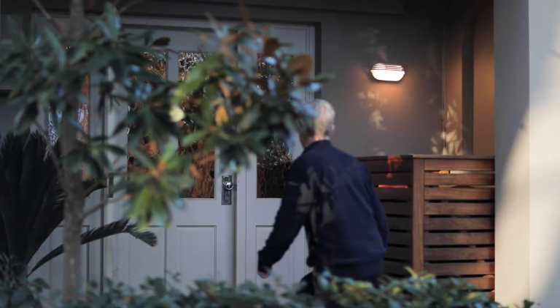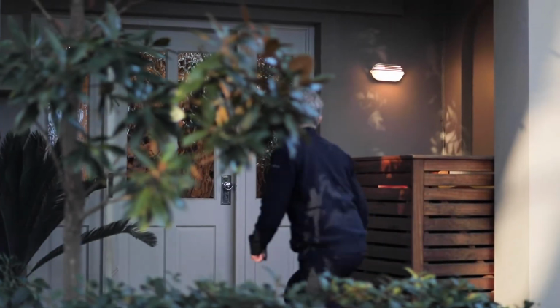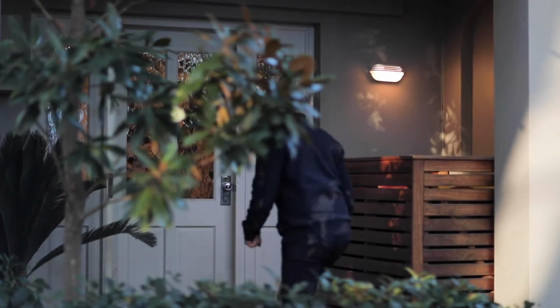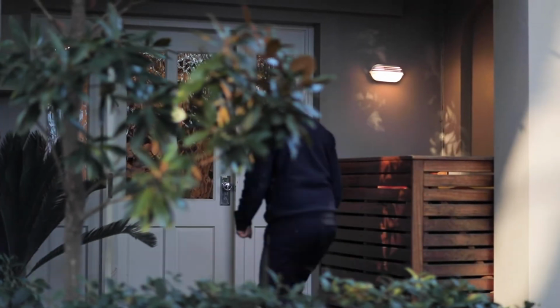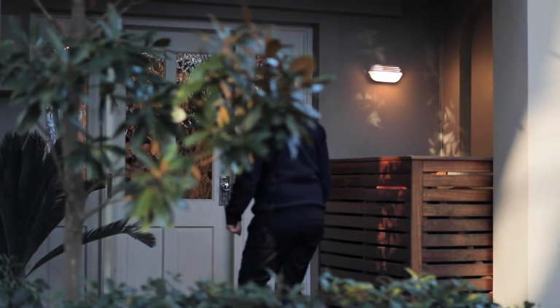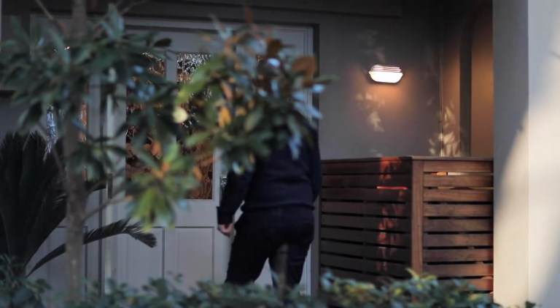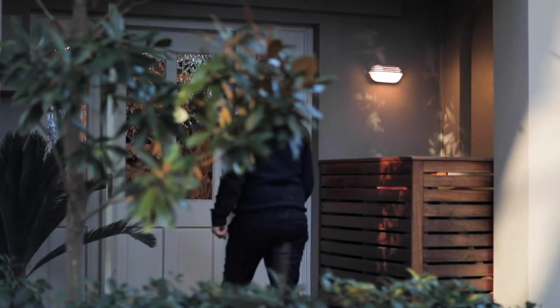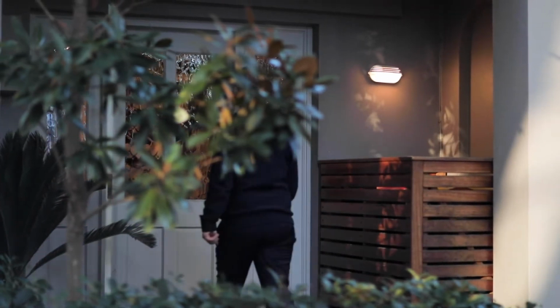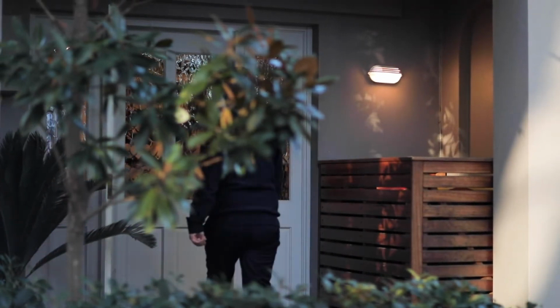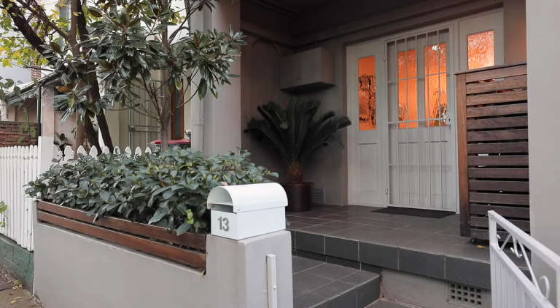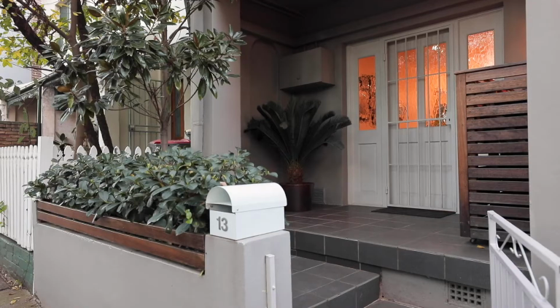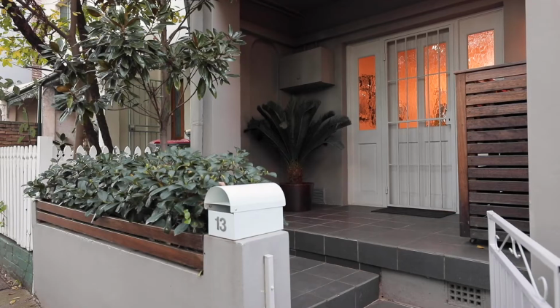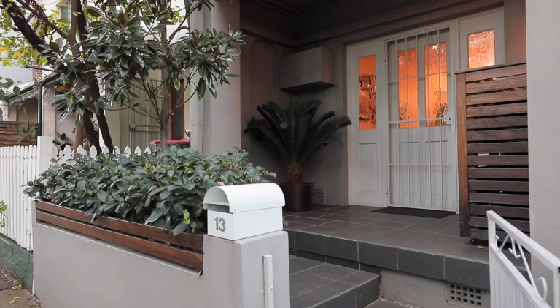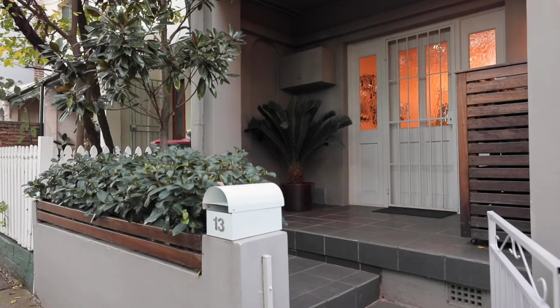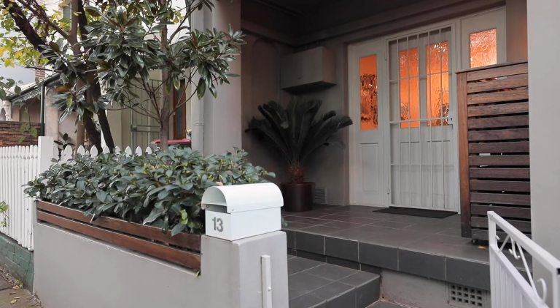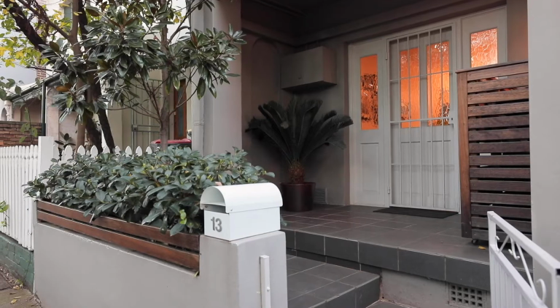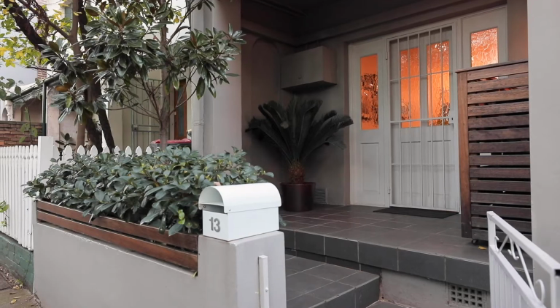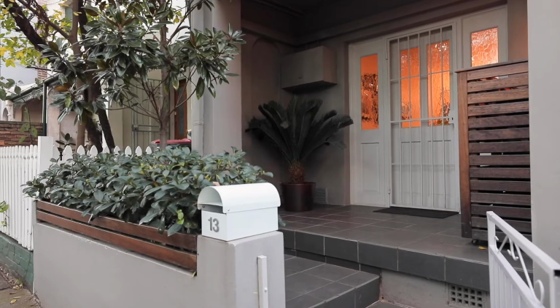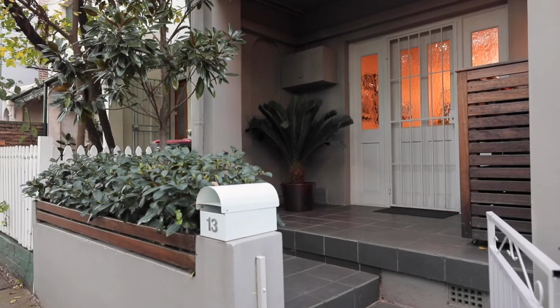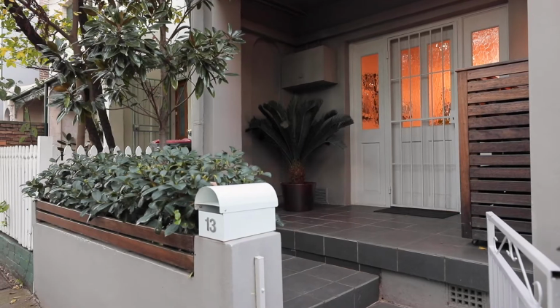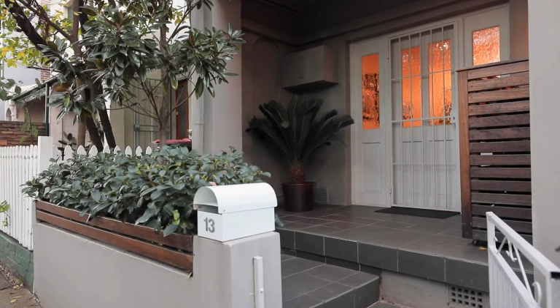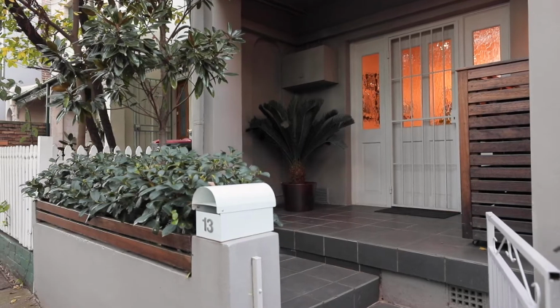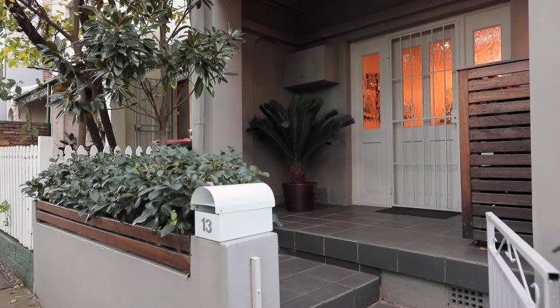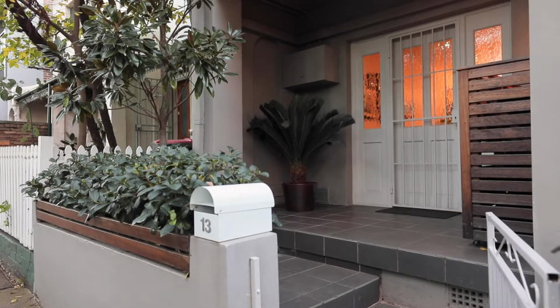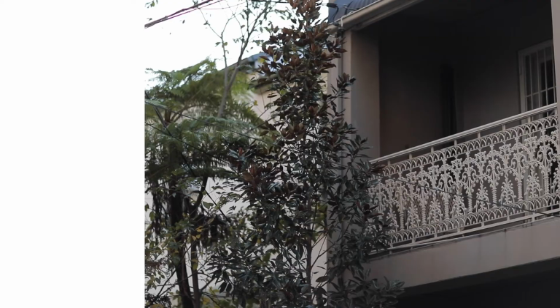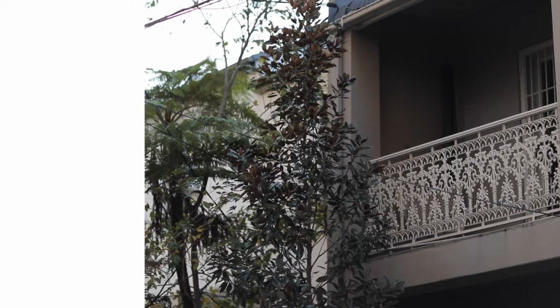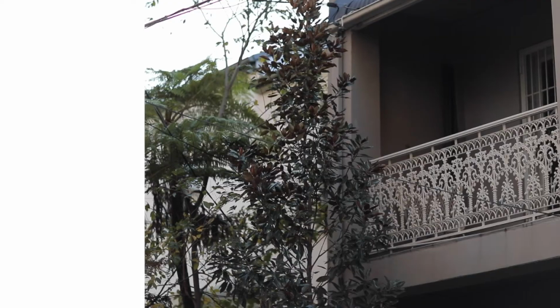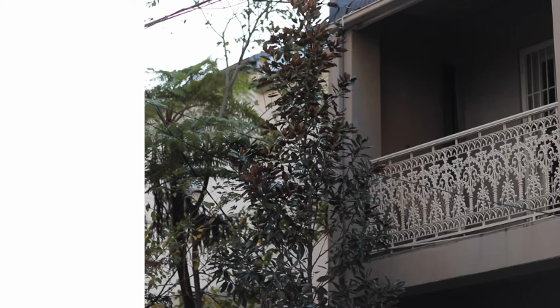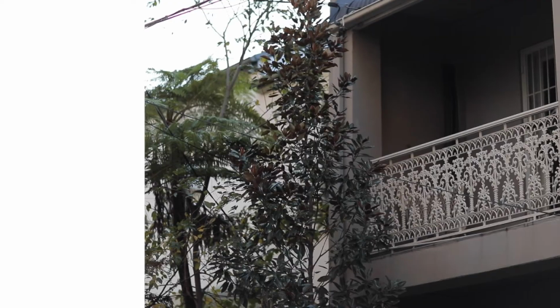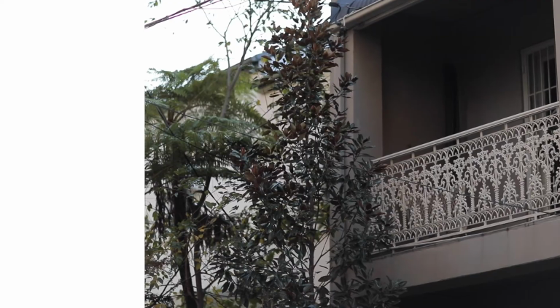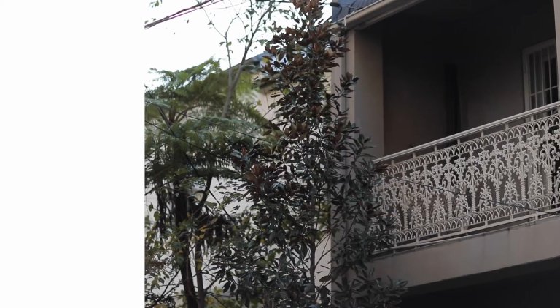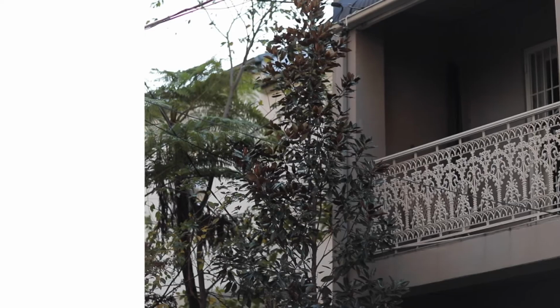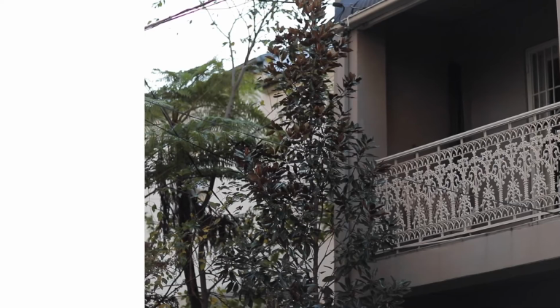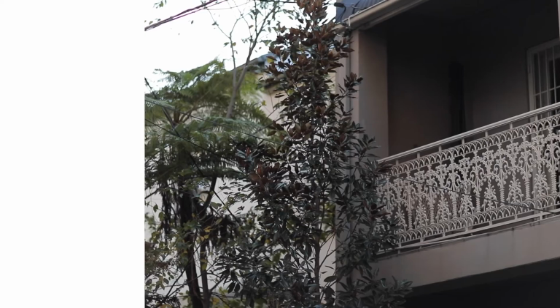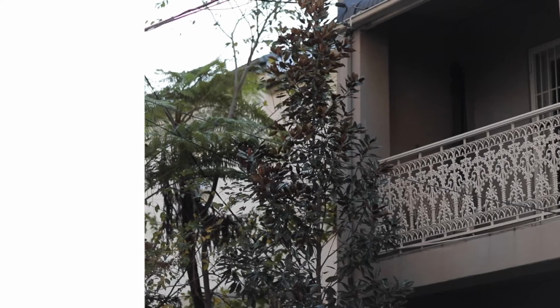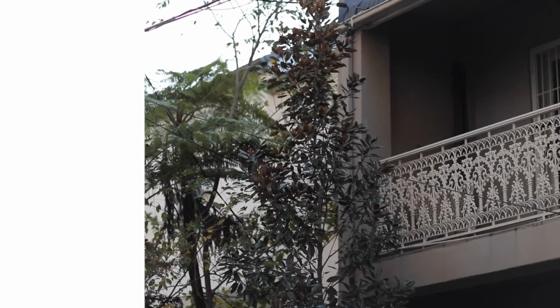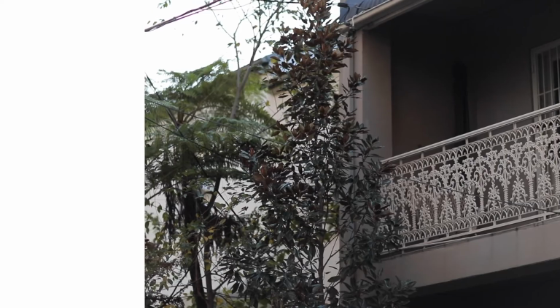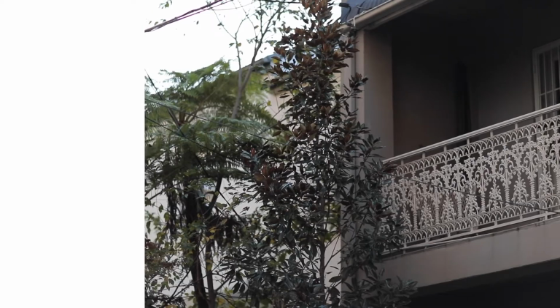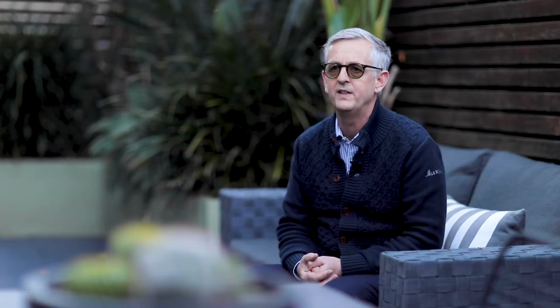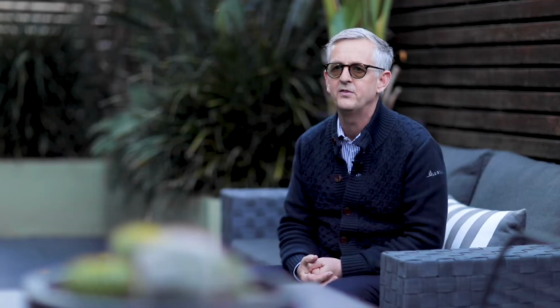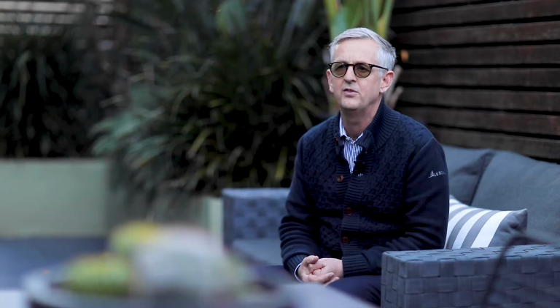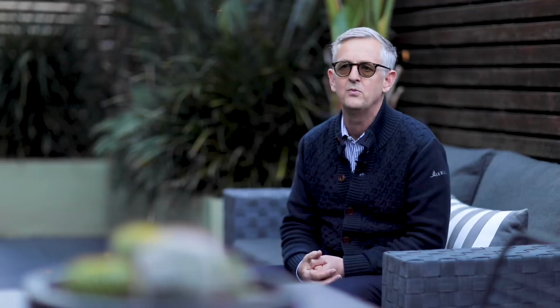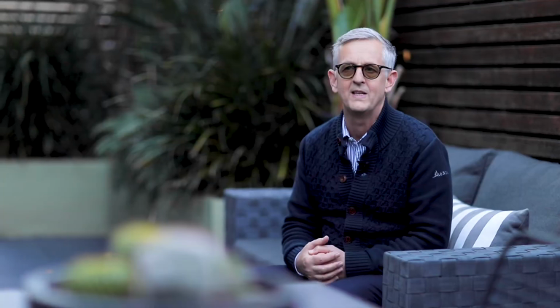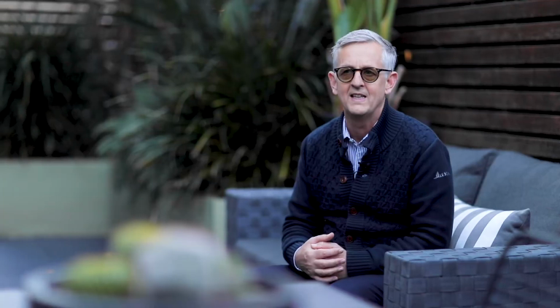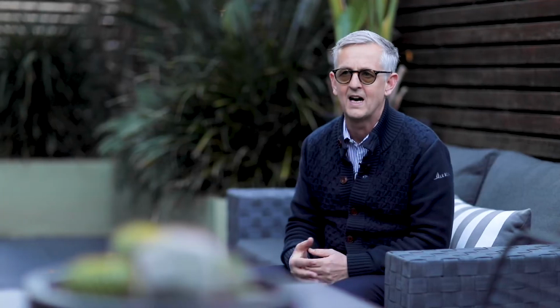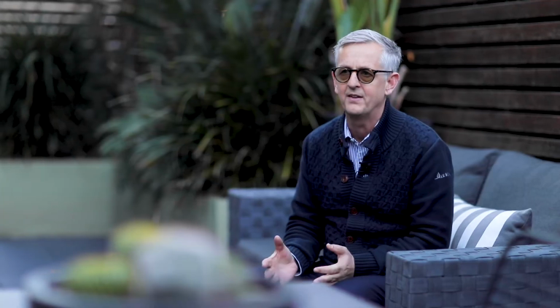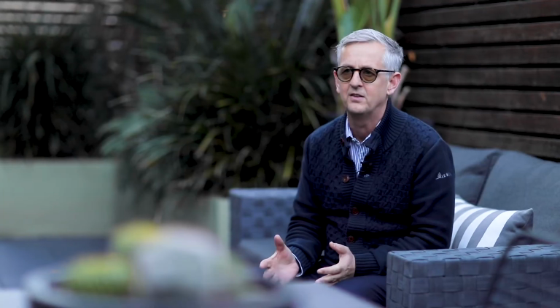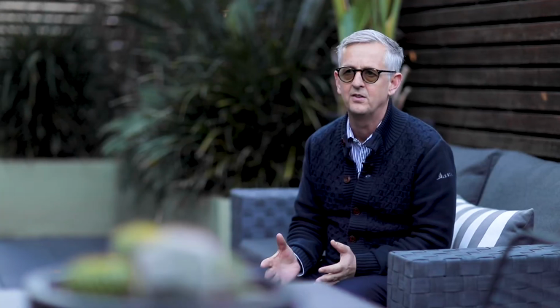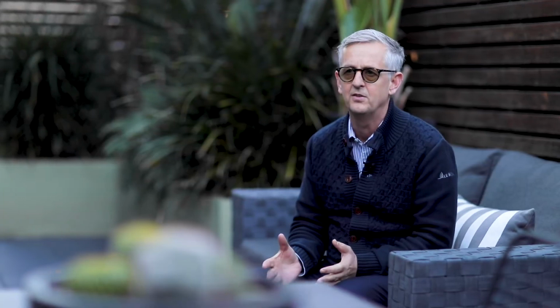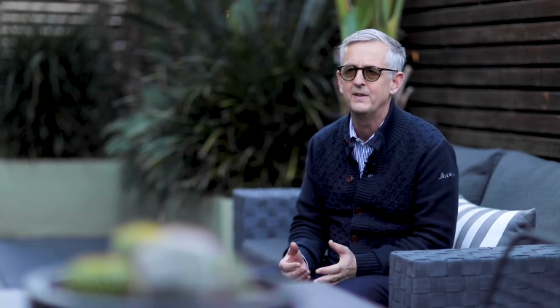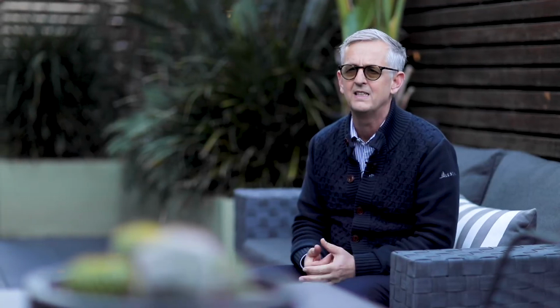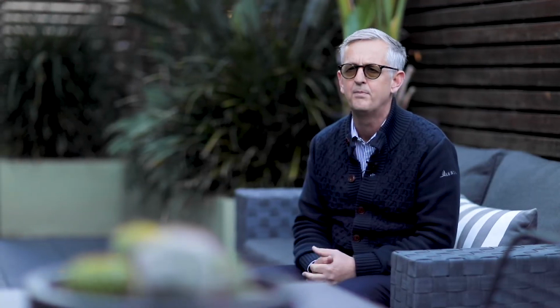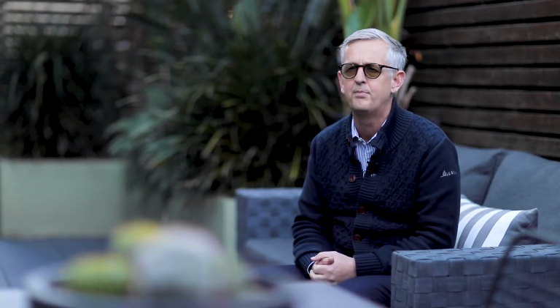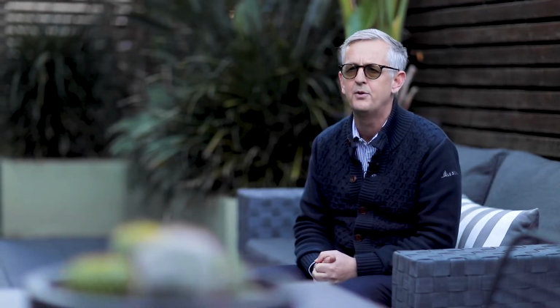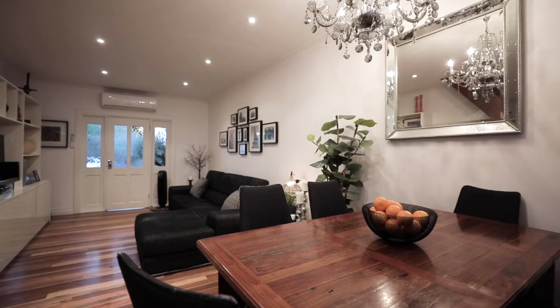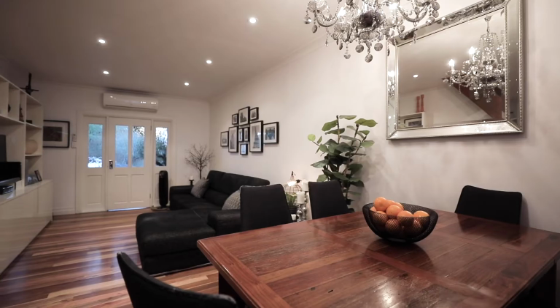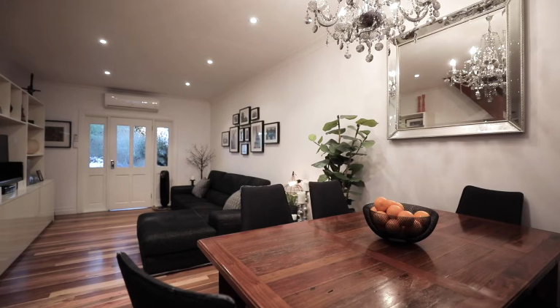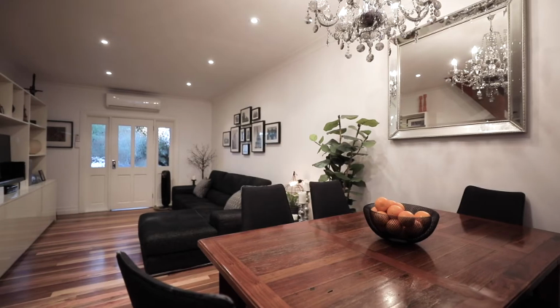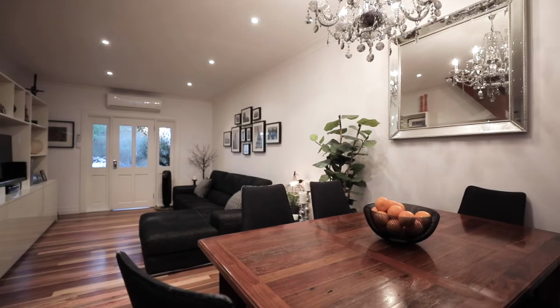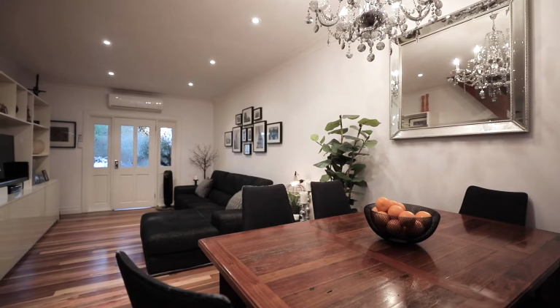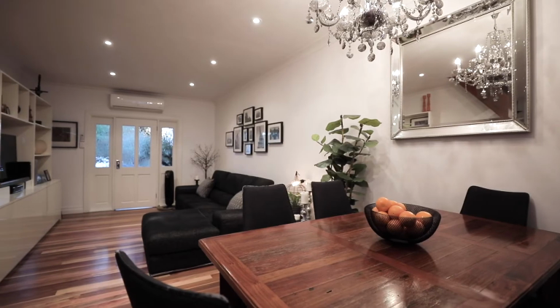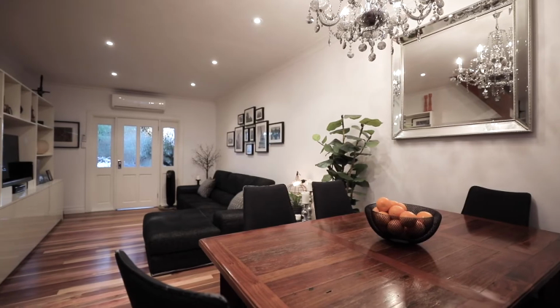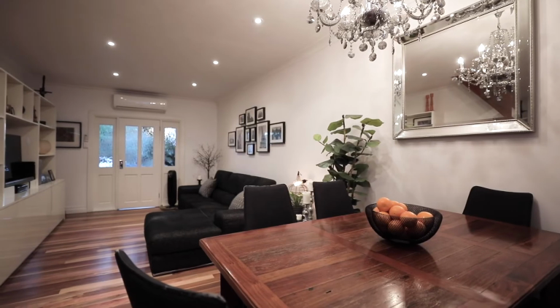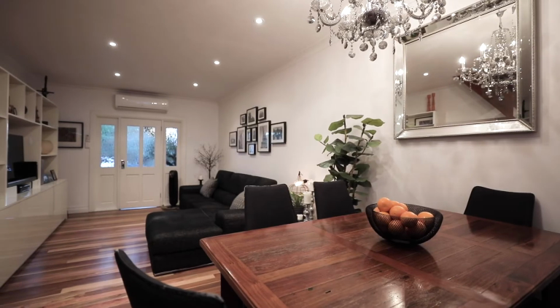My first impressions when I arrived at this property was wow, this is a home that you can move into with nothing to do. It's beautifully renovated throughout.